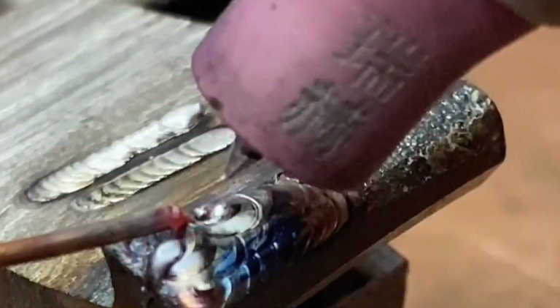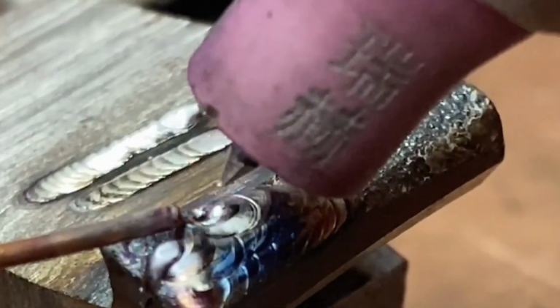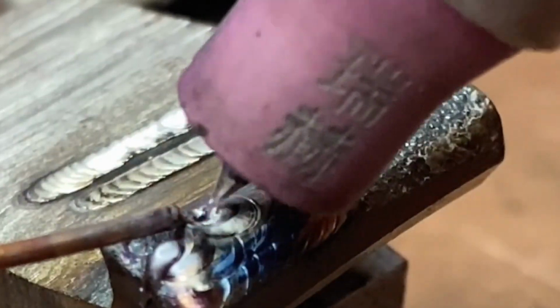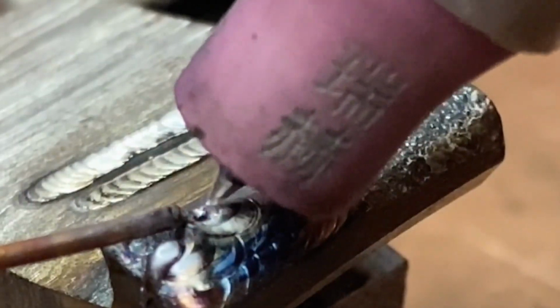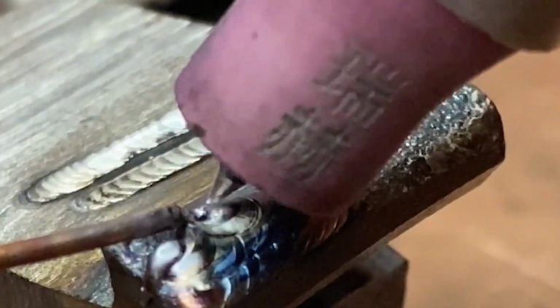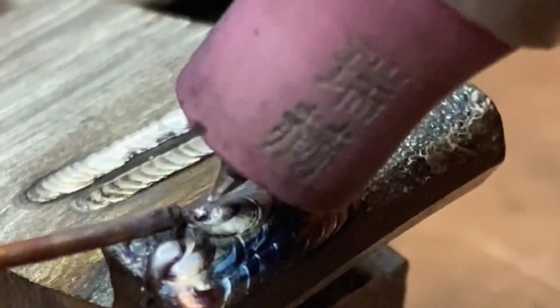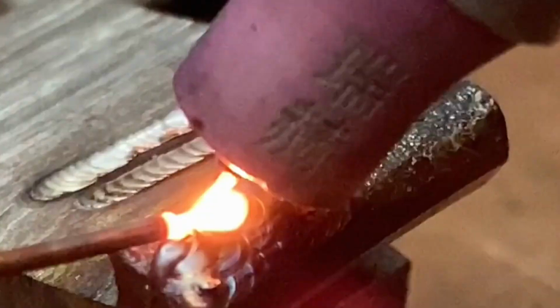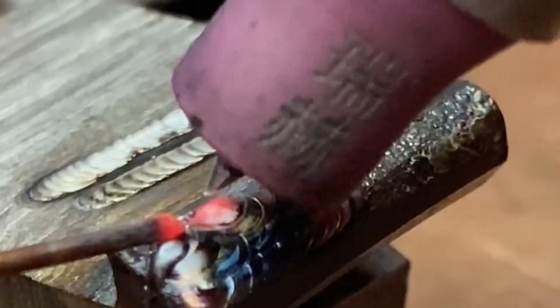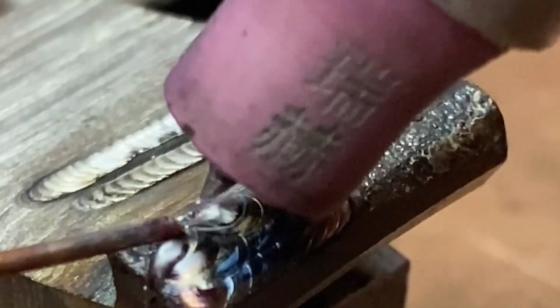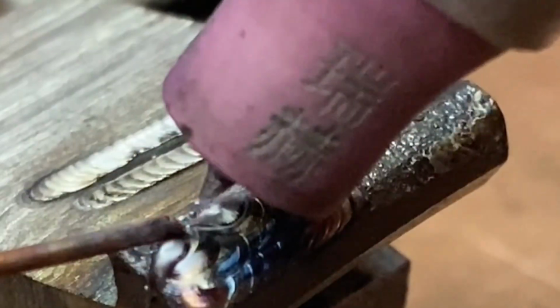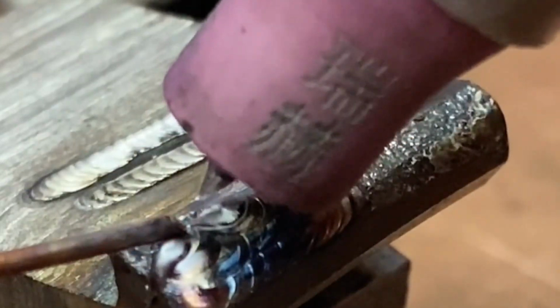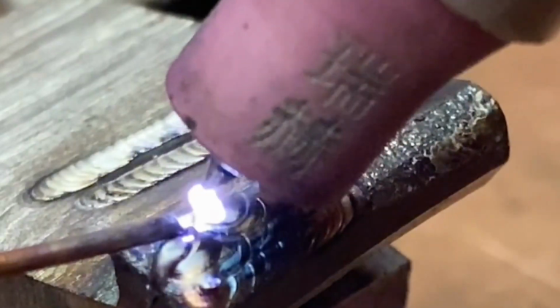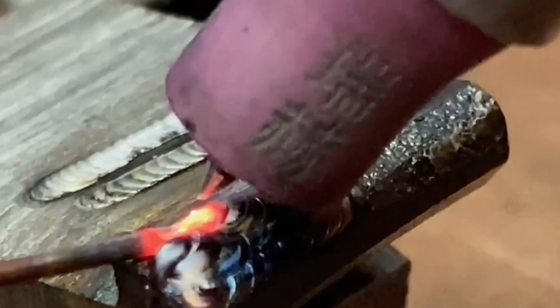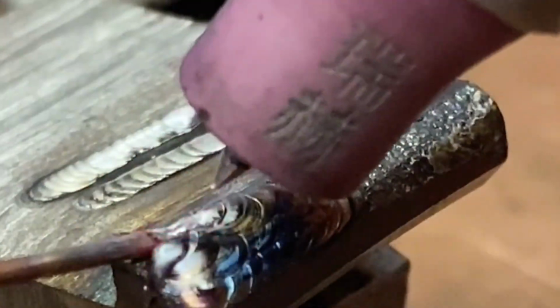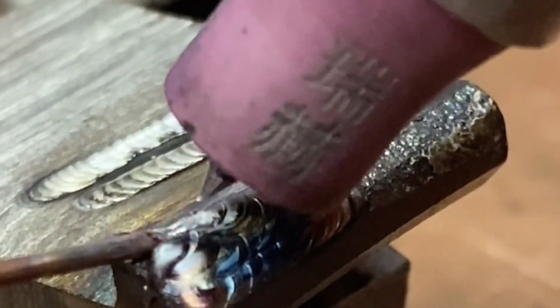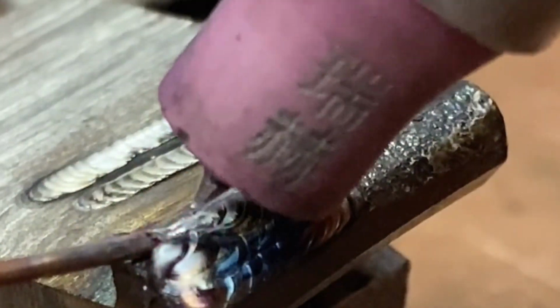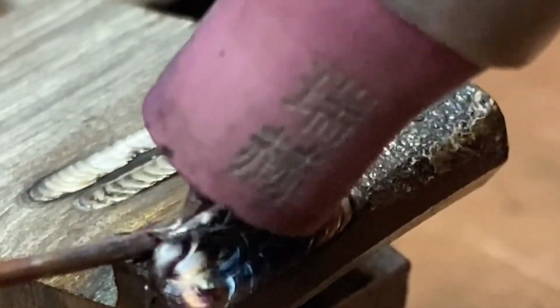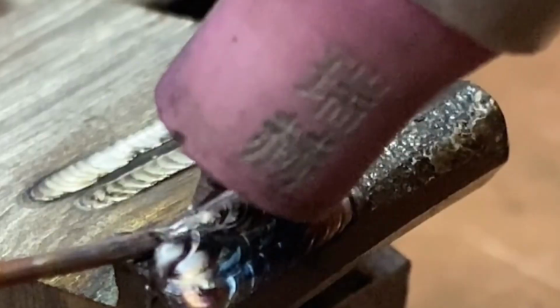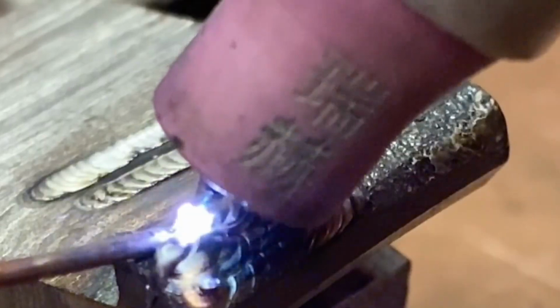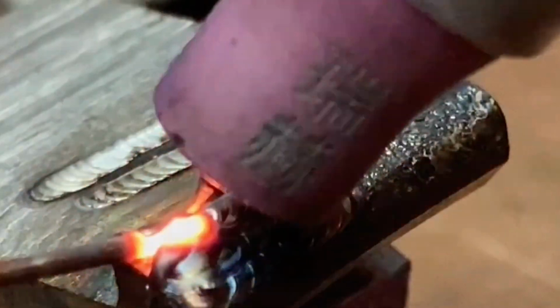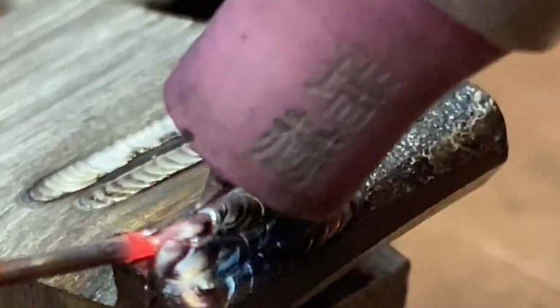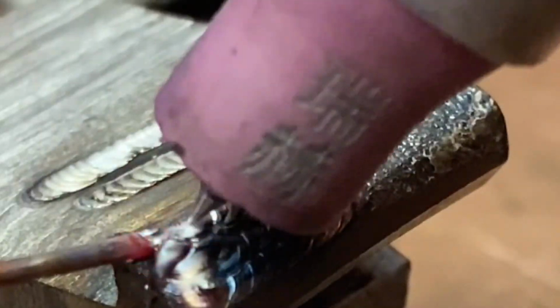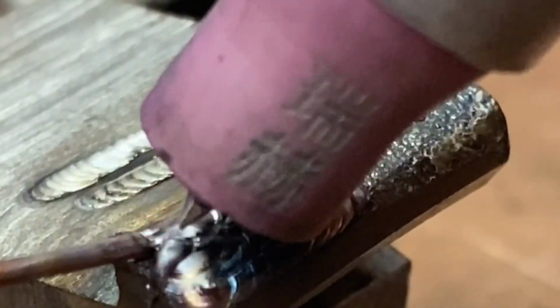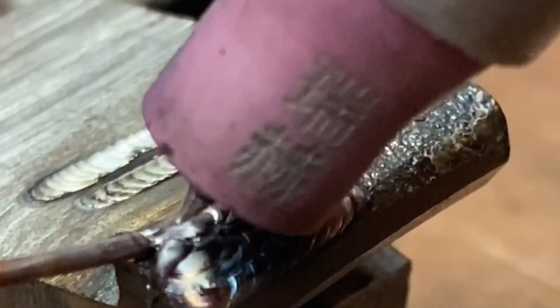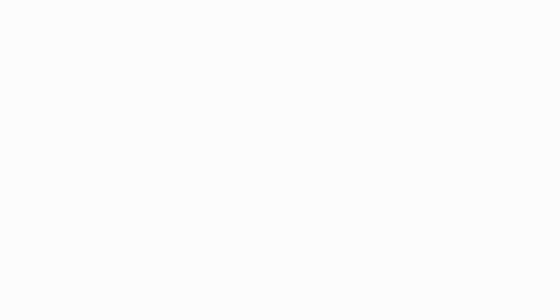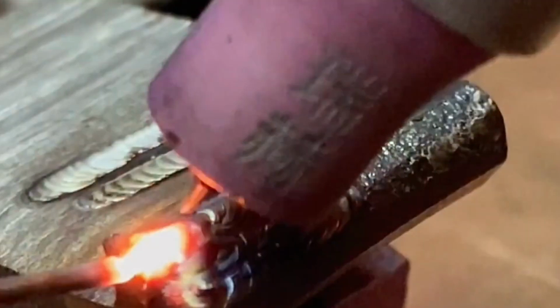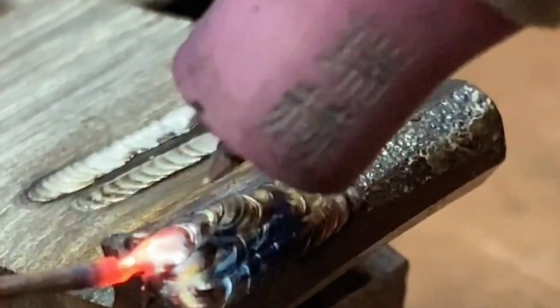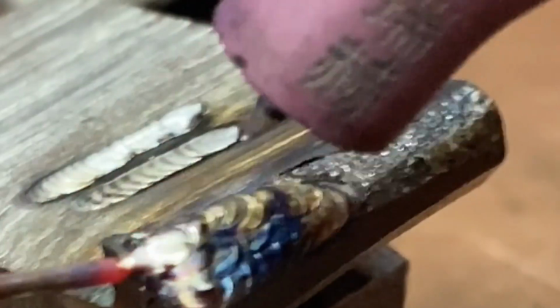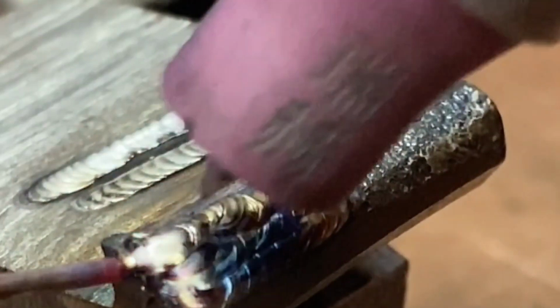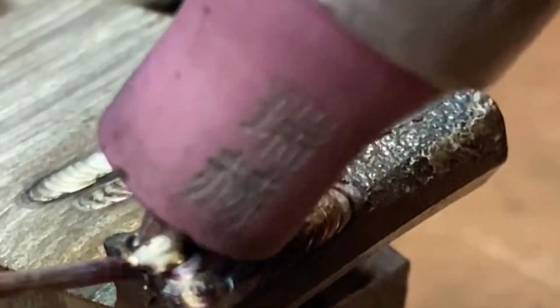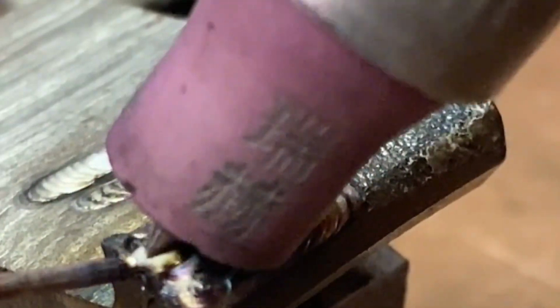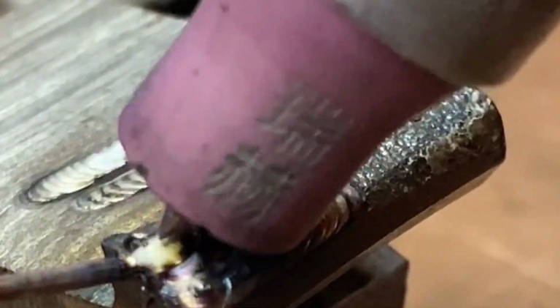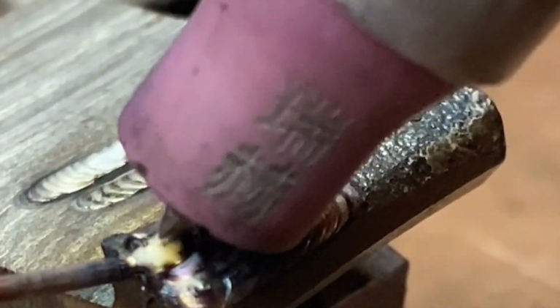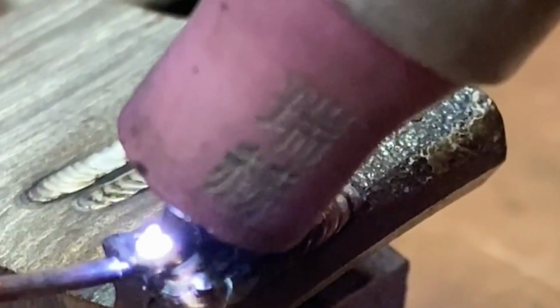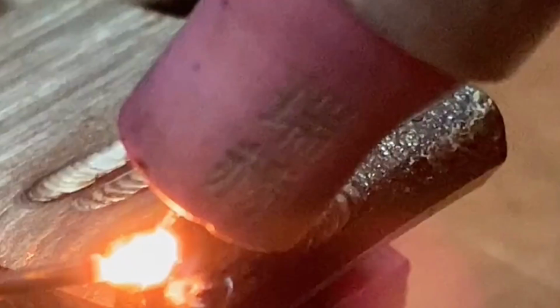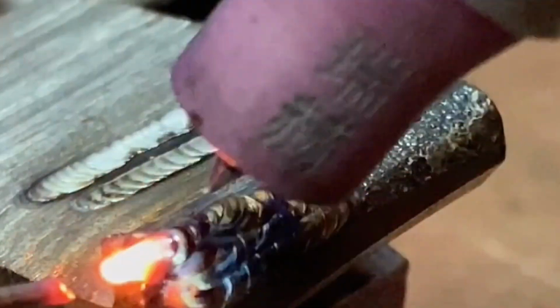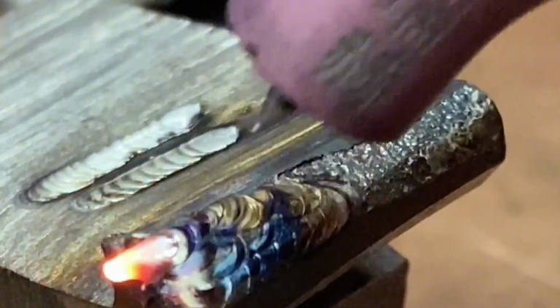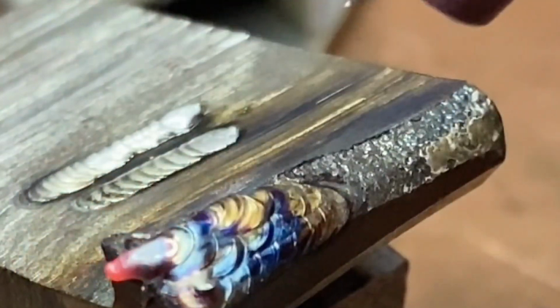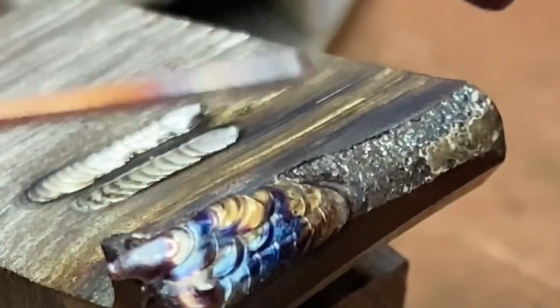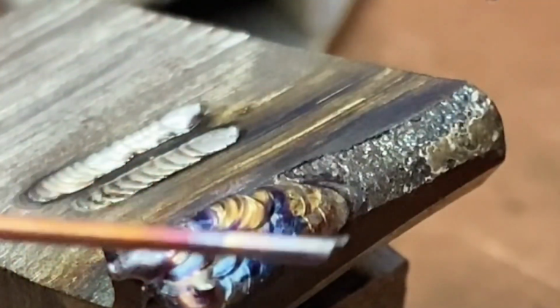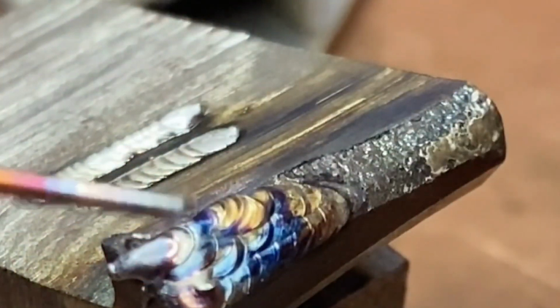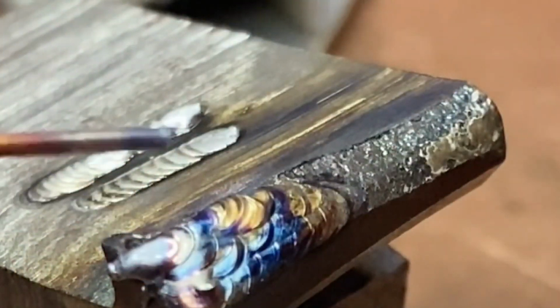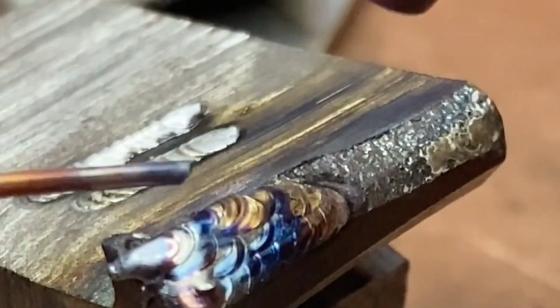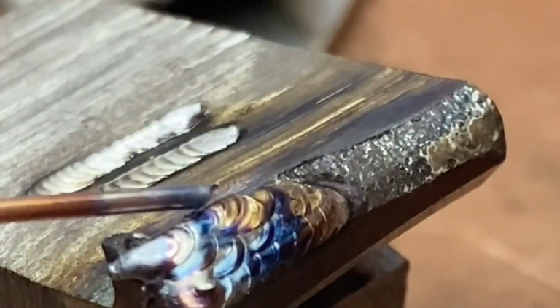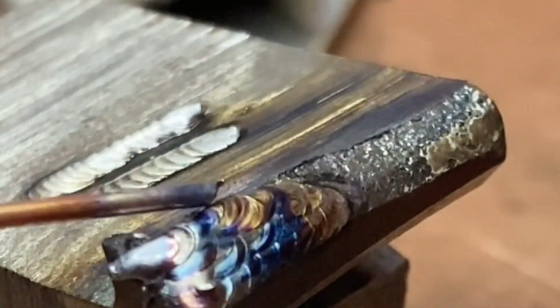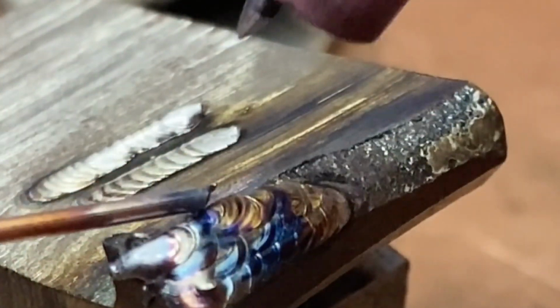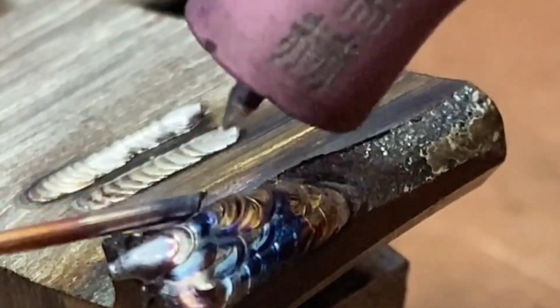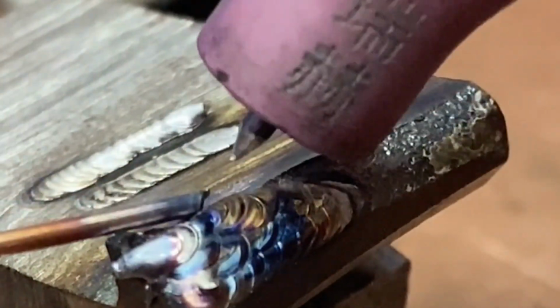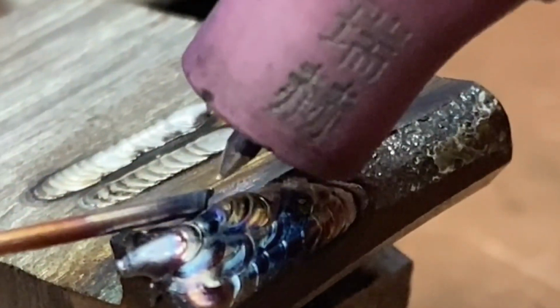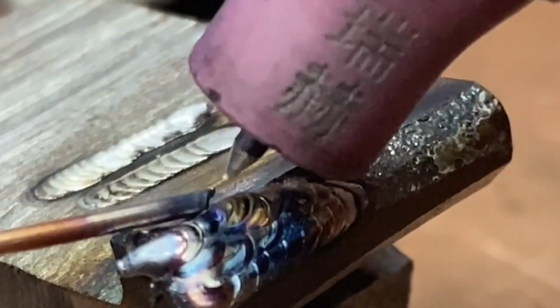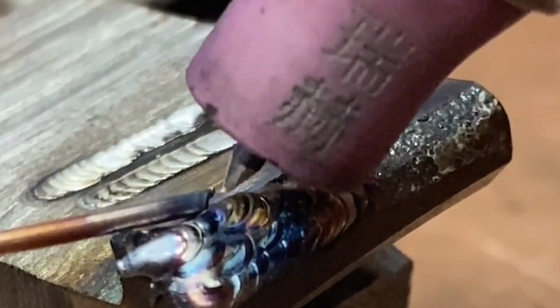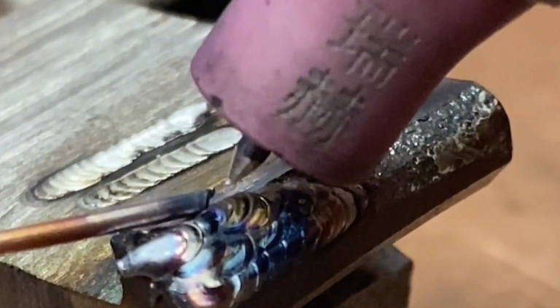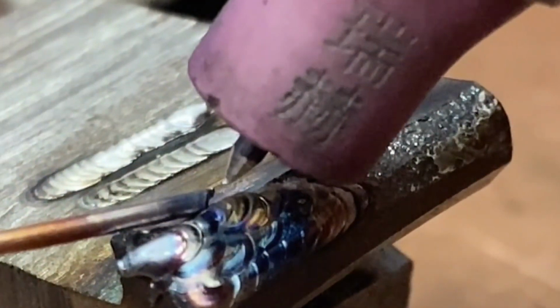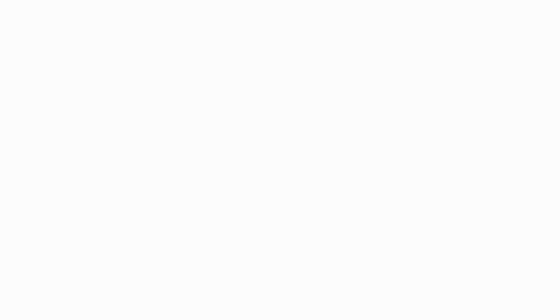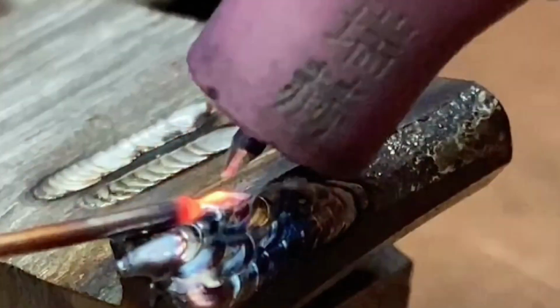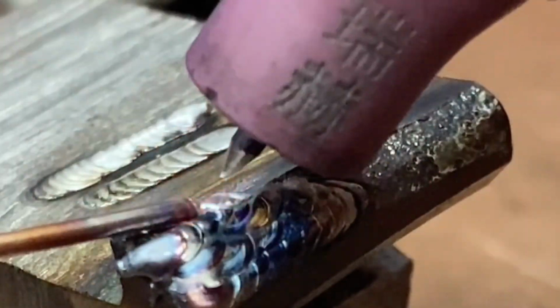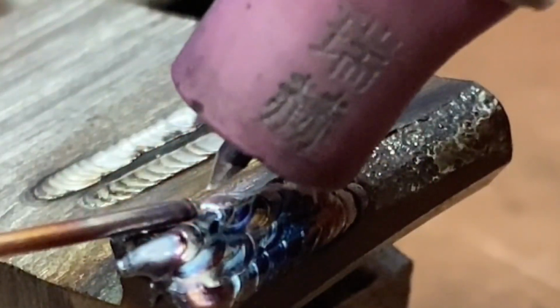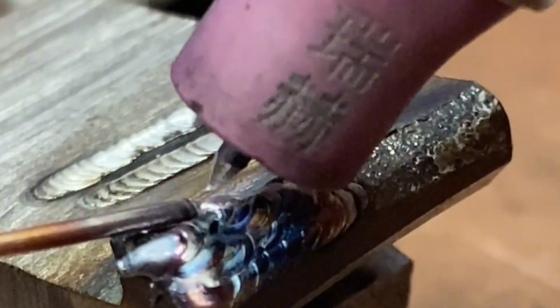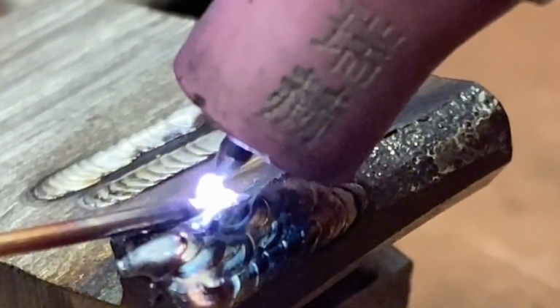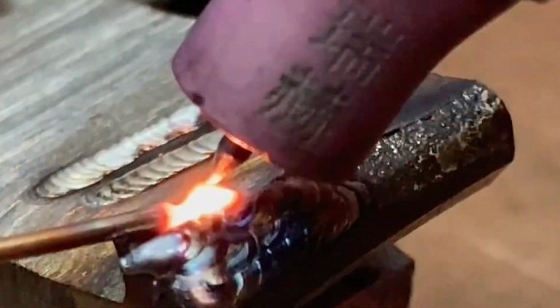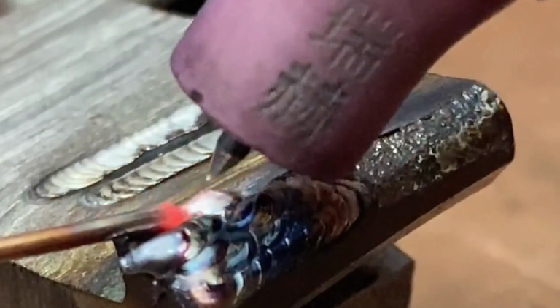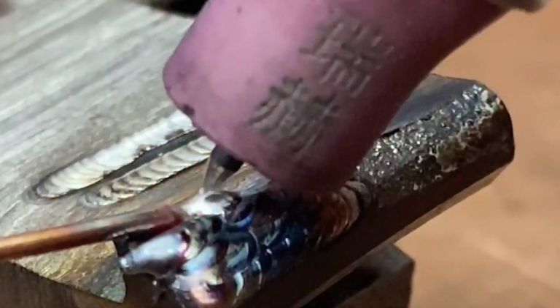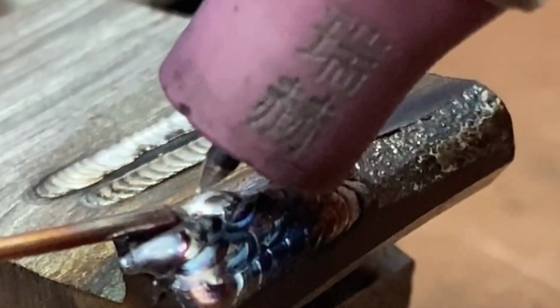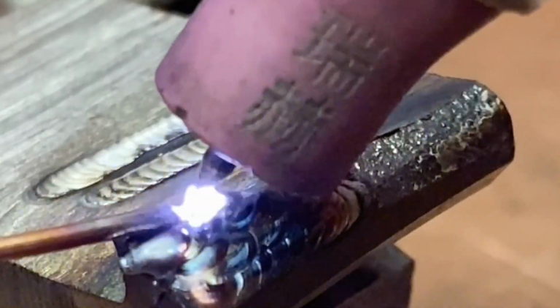The tungsten needle closely follows the welding wire, and the welding wire can be melted at a position 1 mm in front of the needle tip.